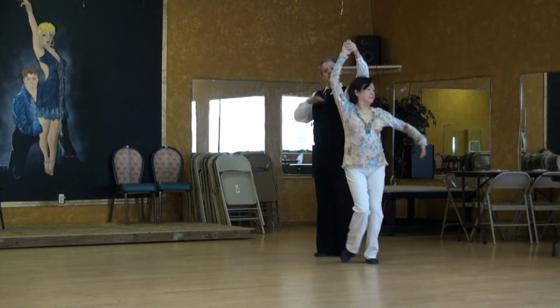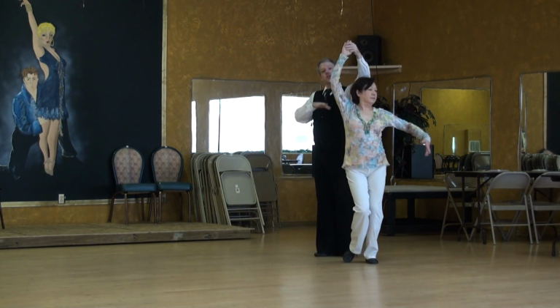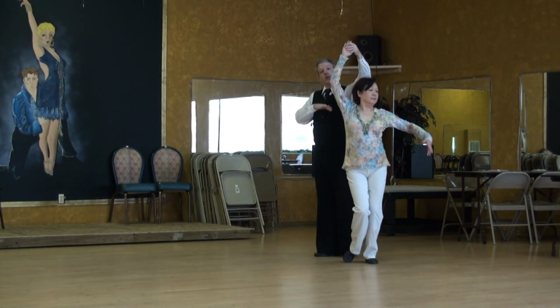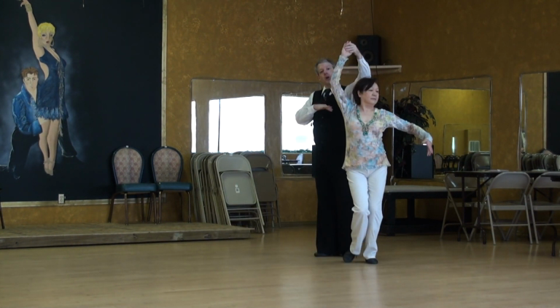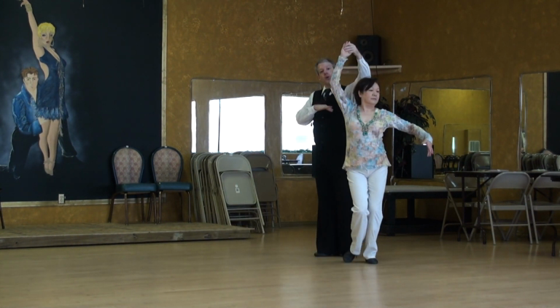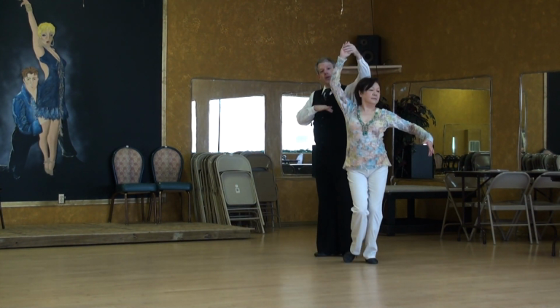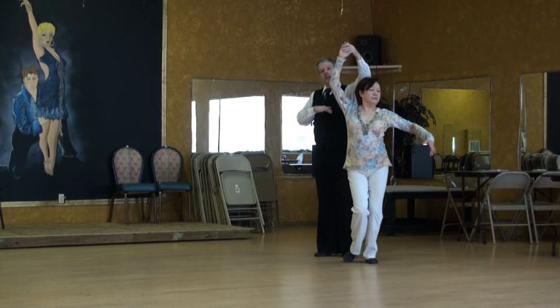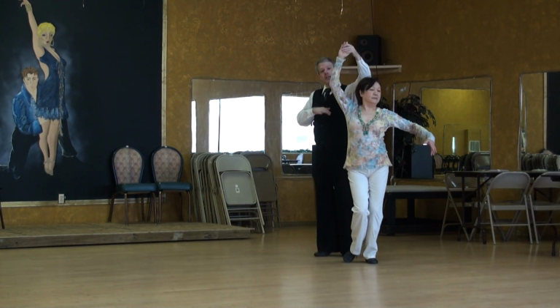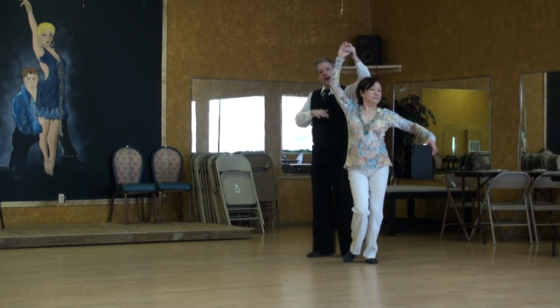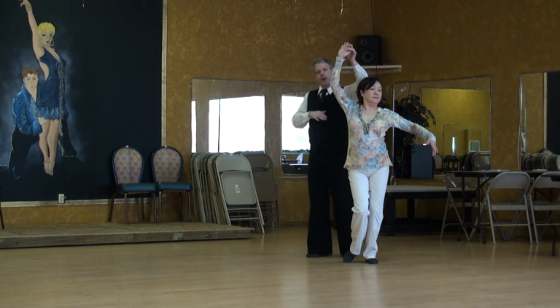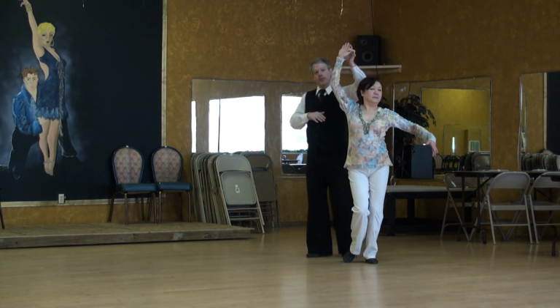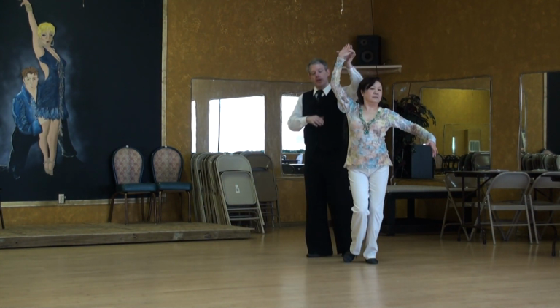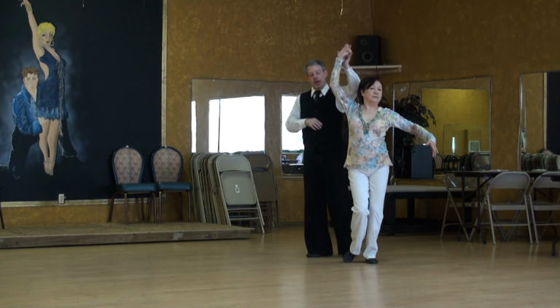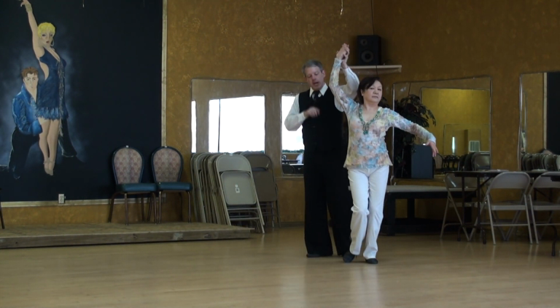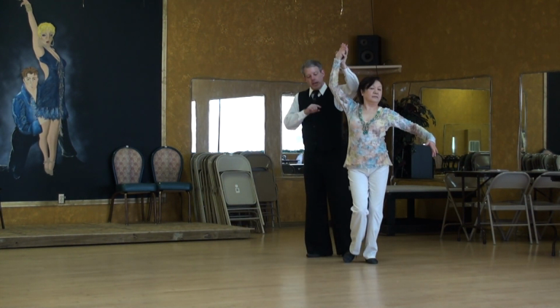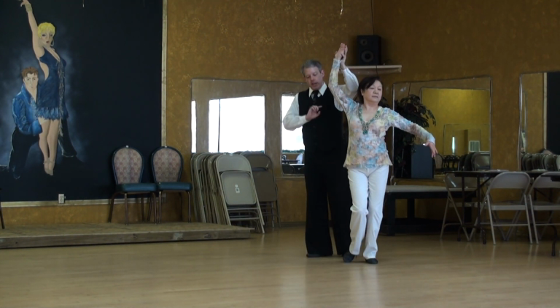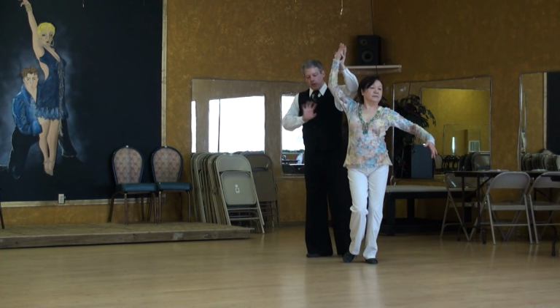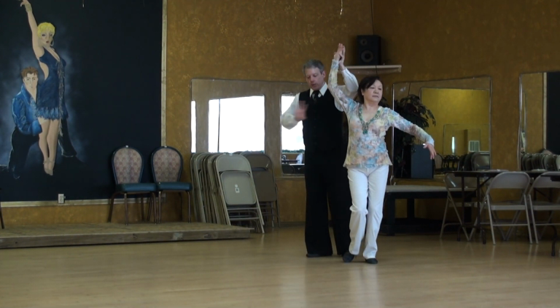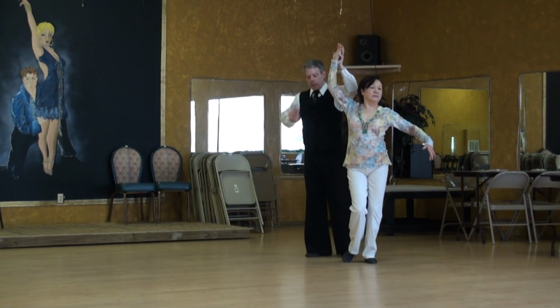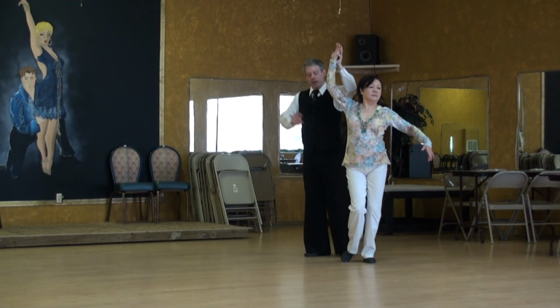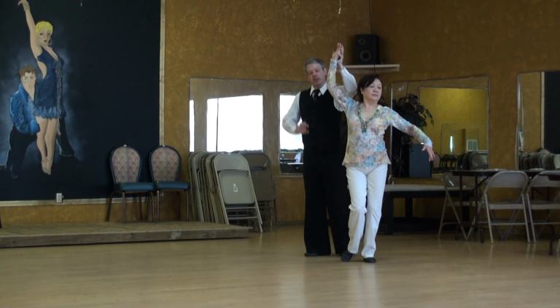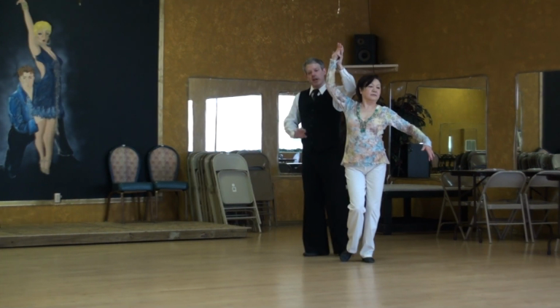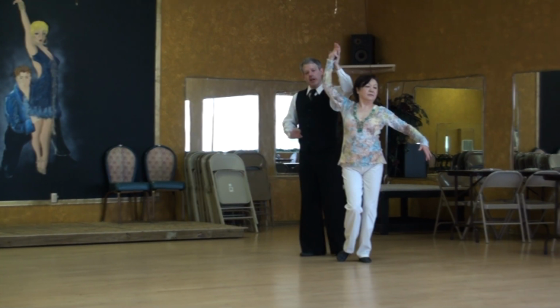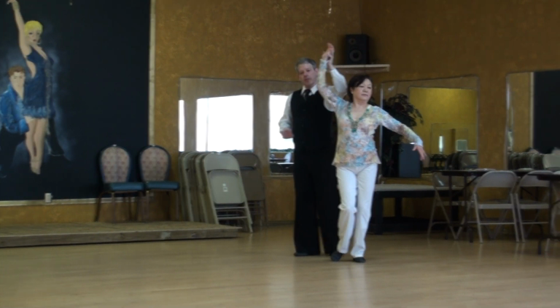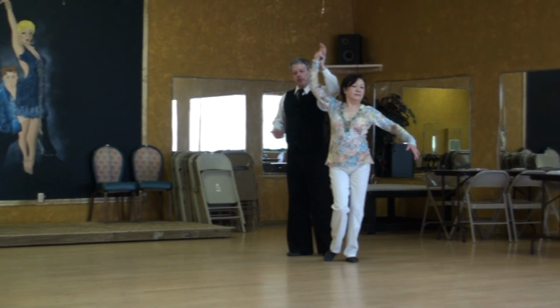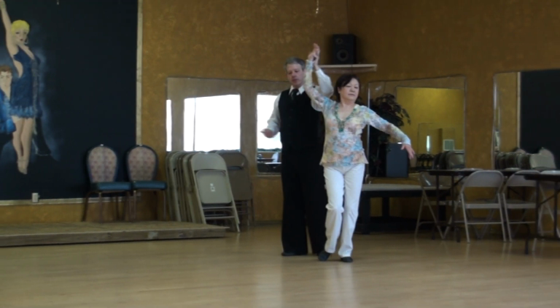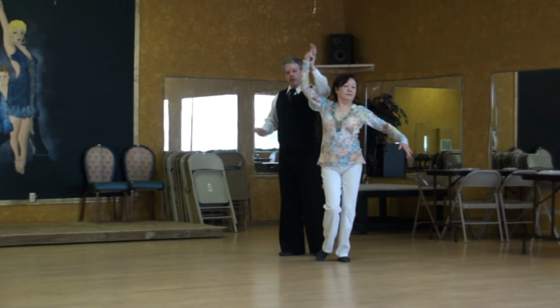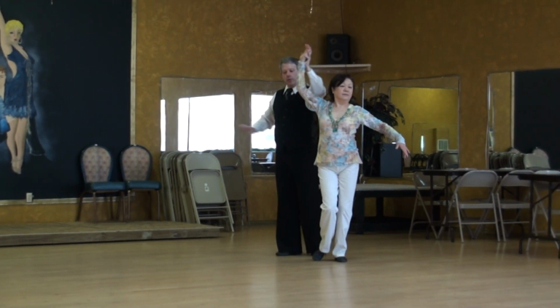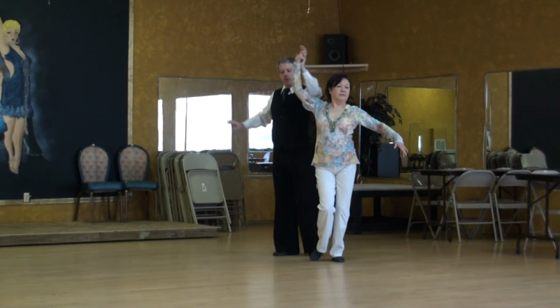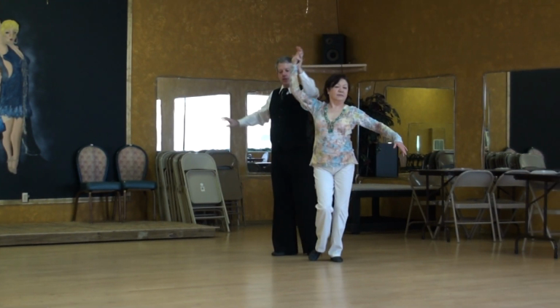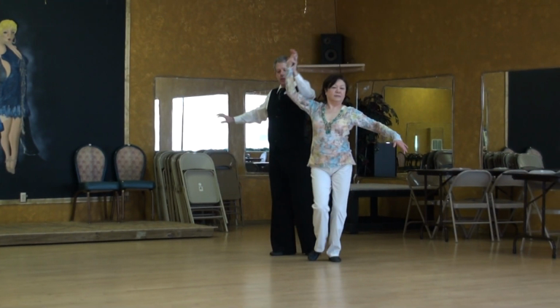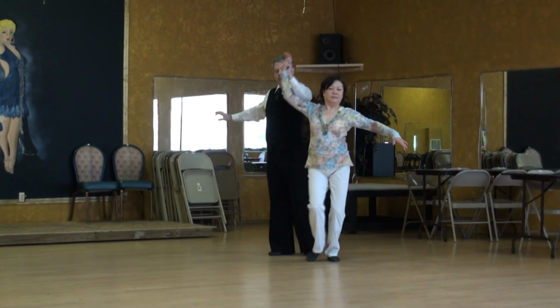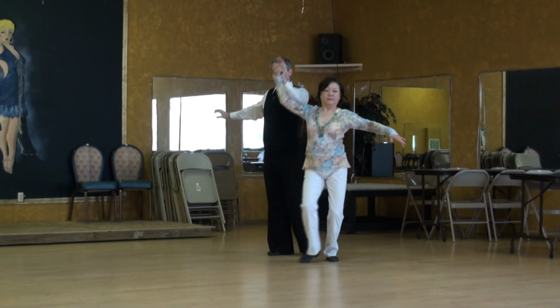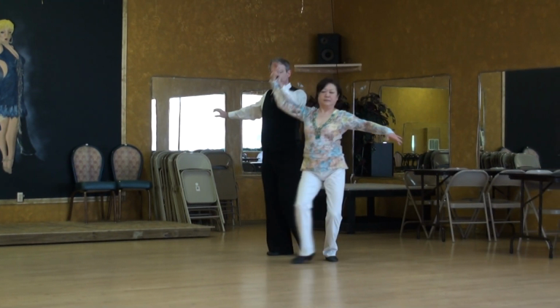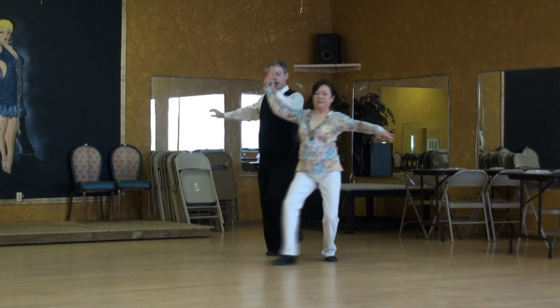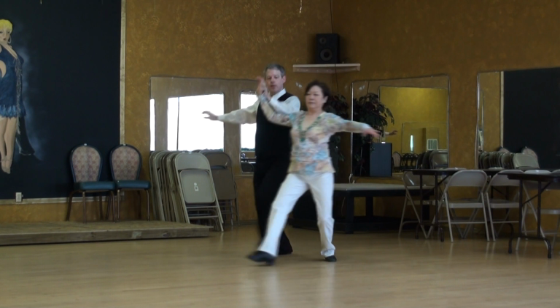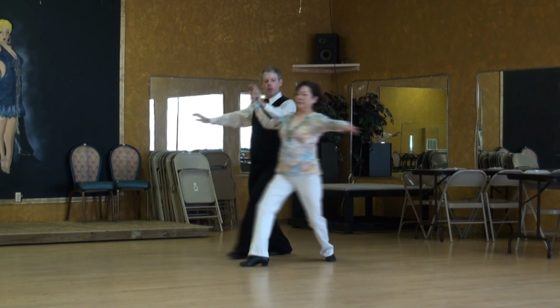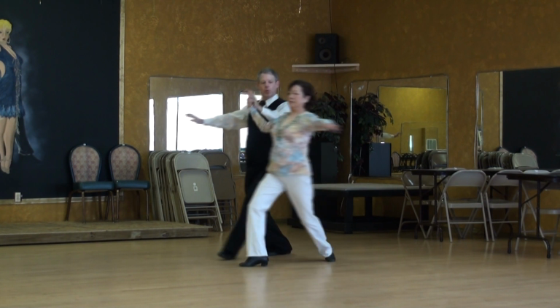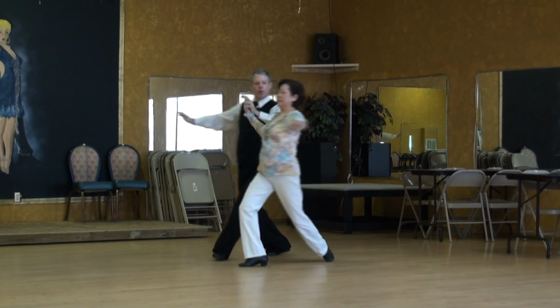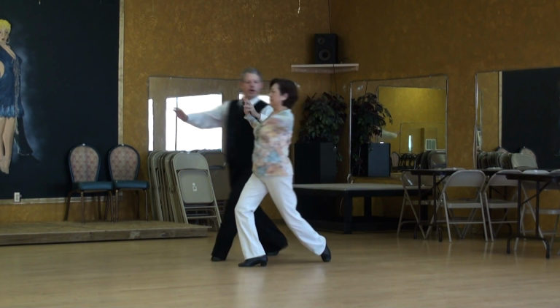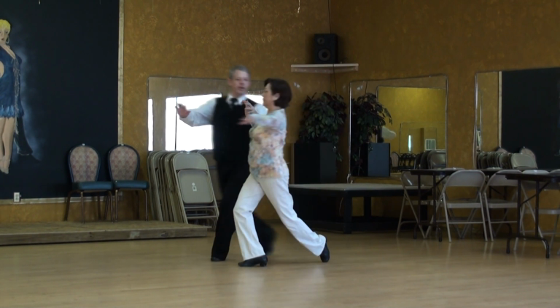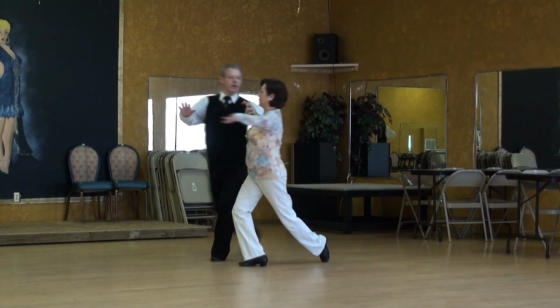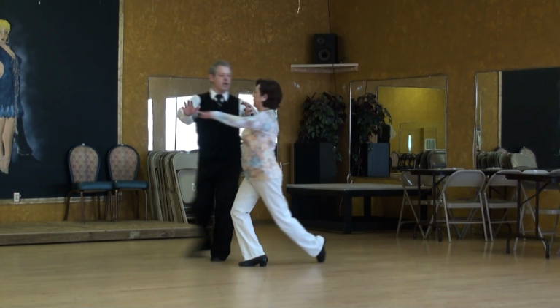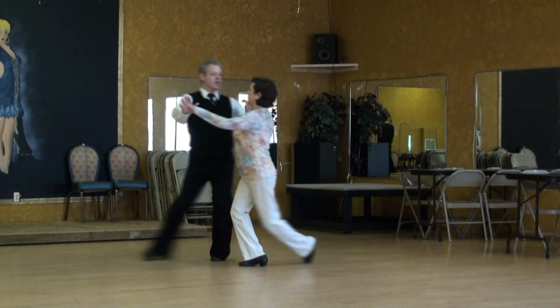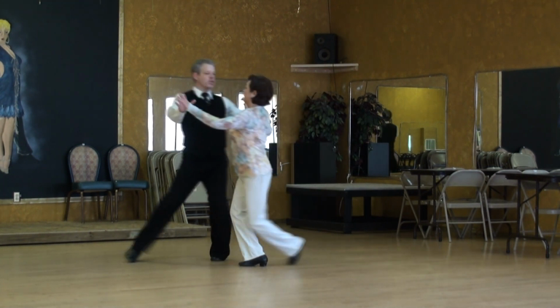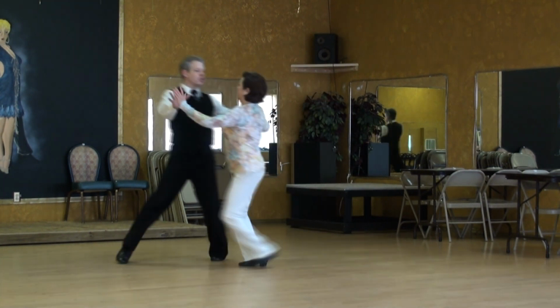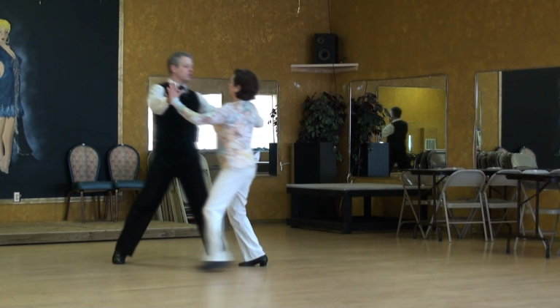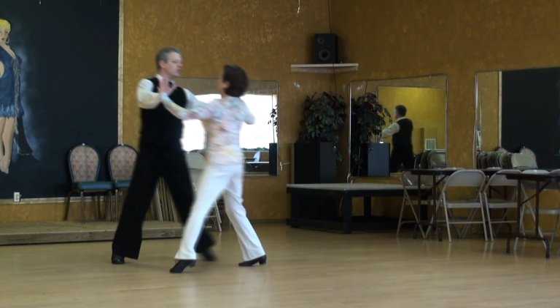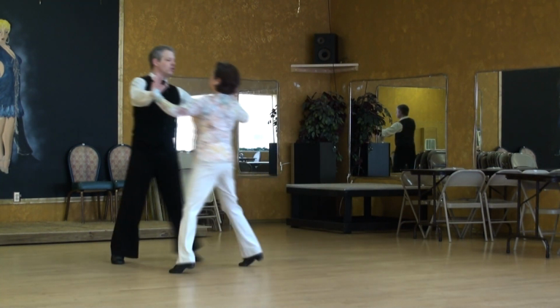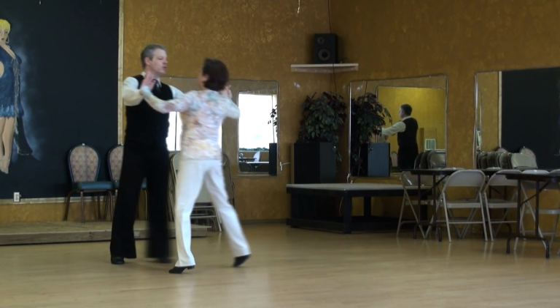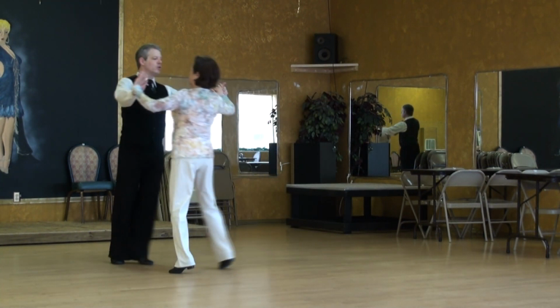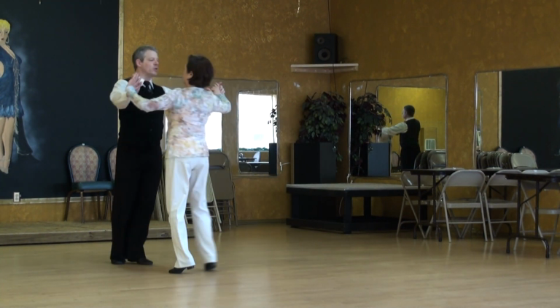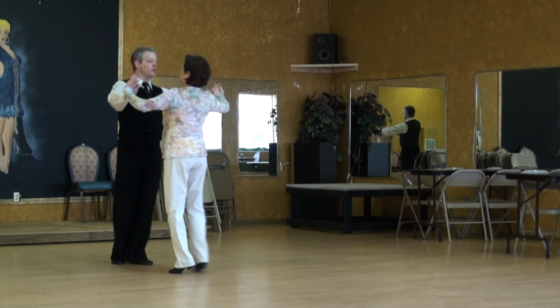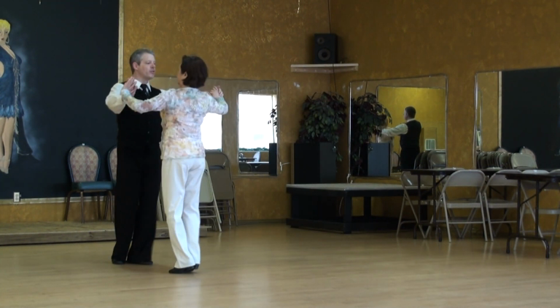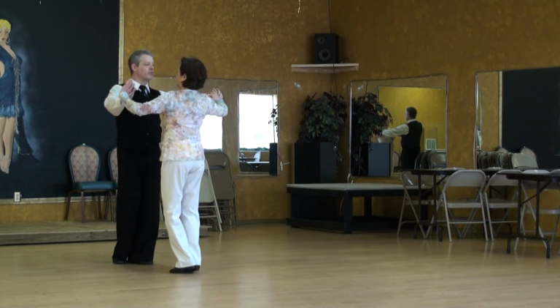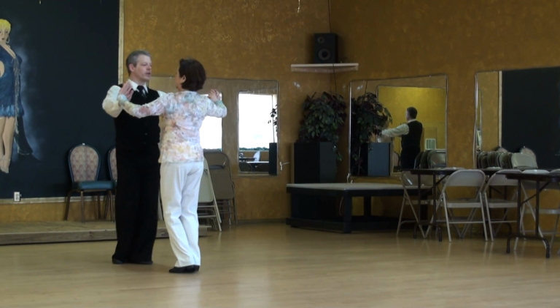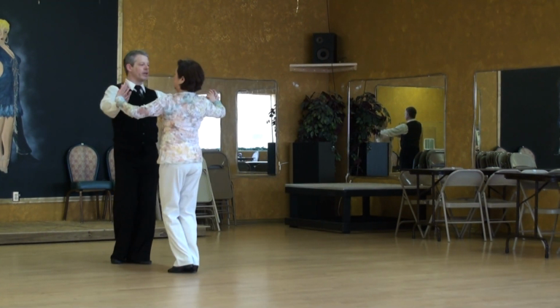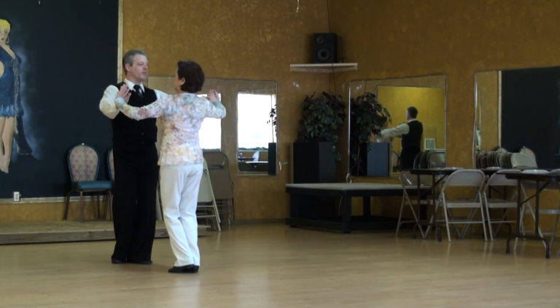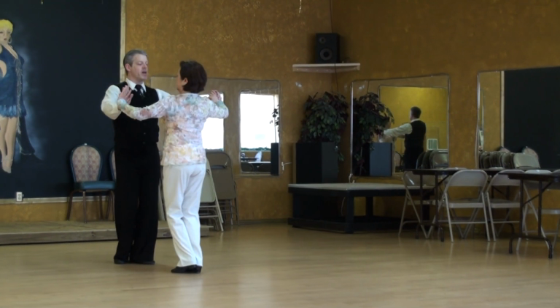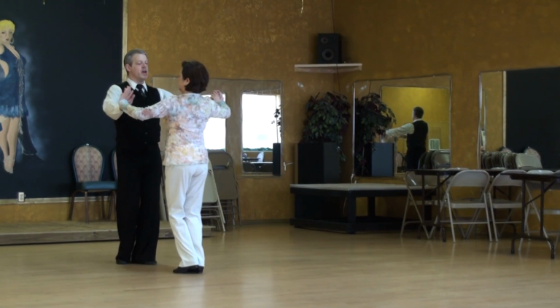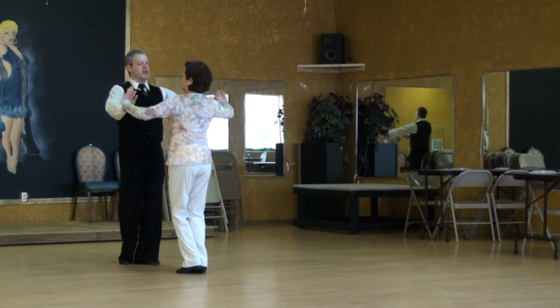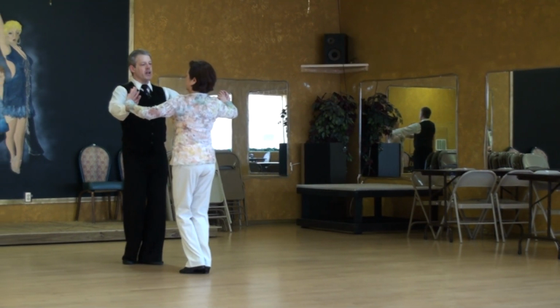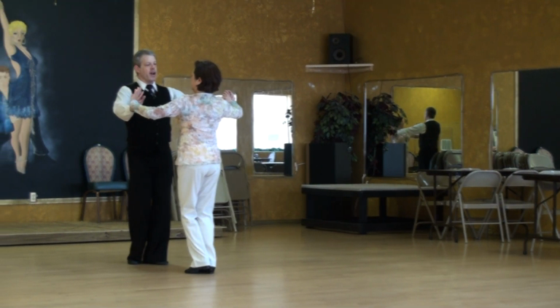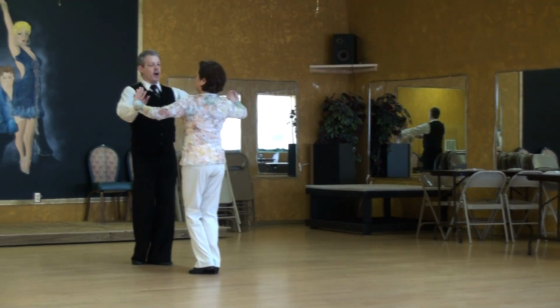Then it's lowering down. Here we want to time this so that we're stepping together. One, two, three.